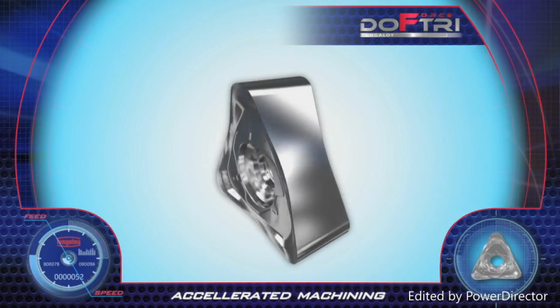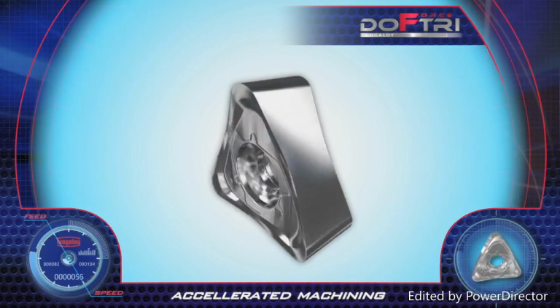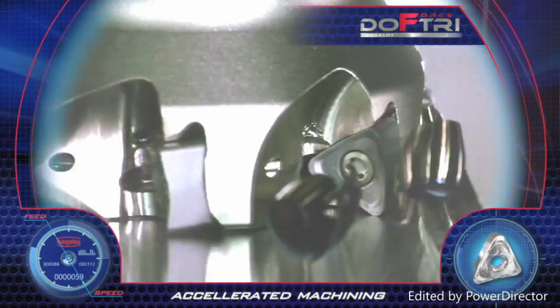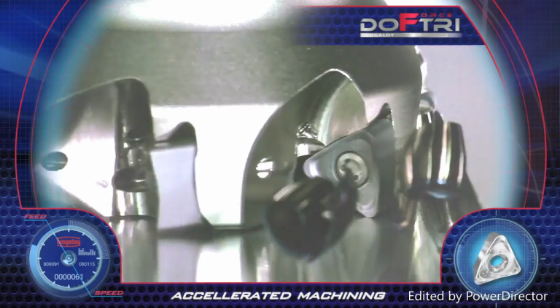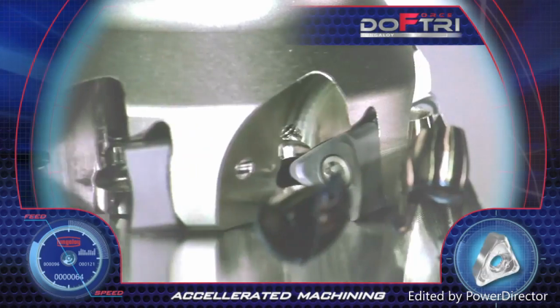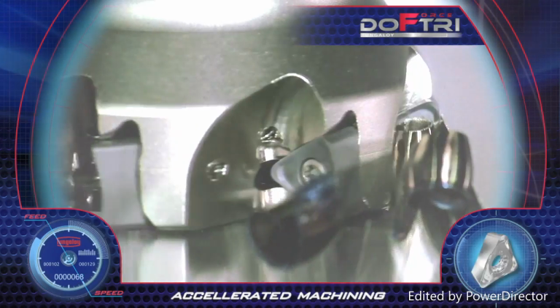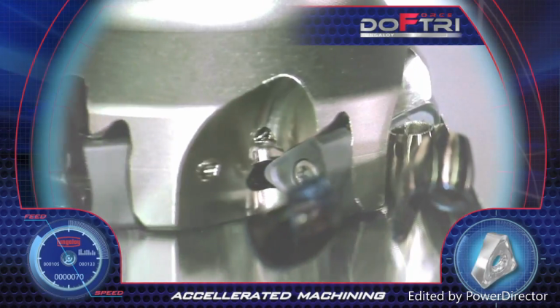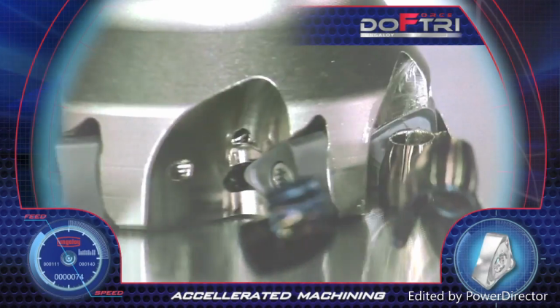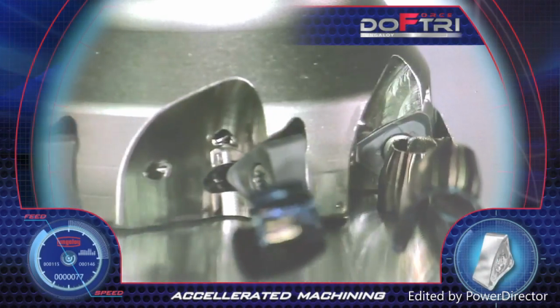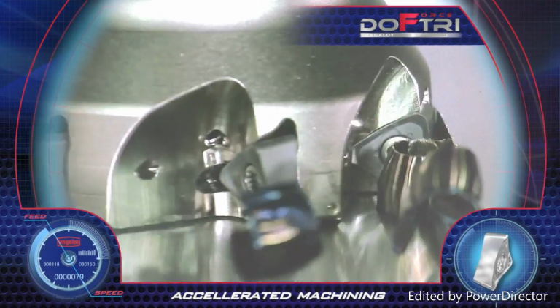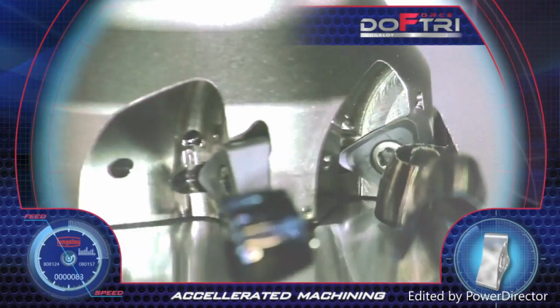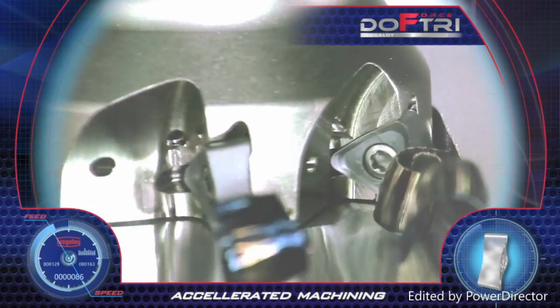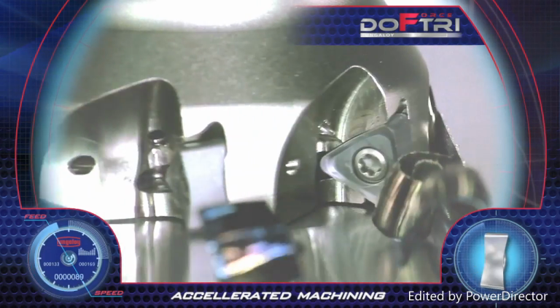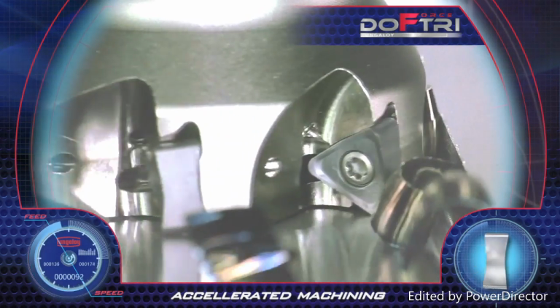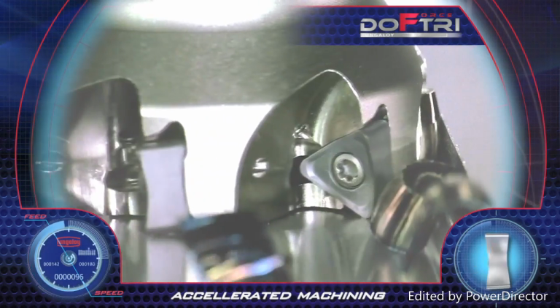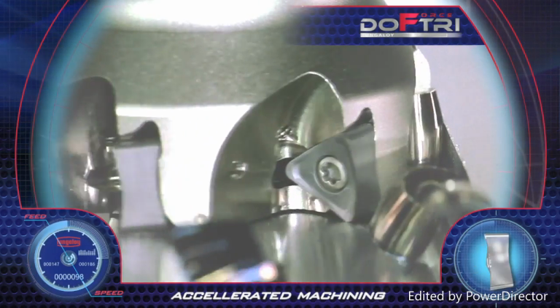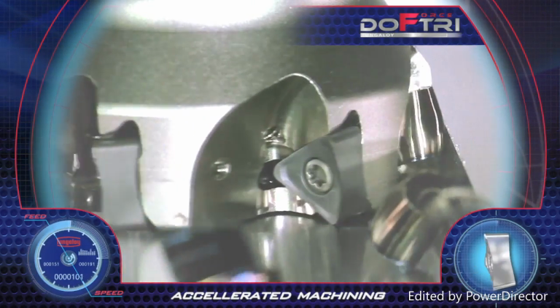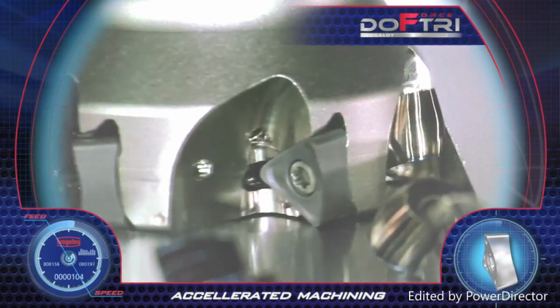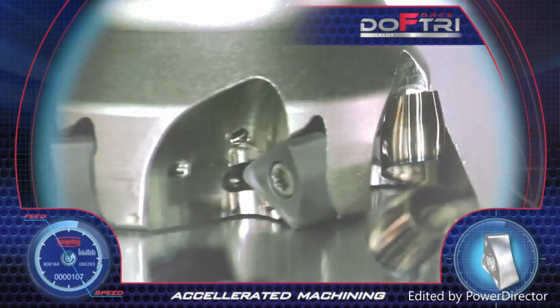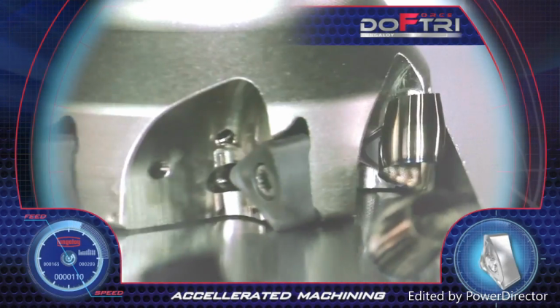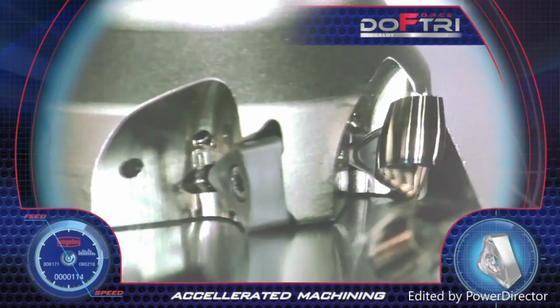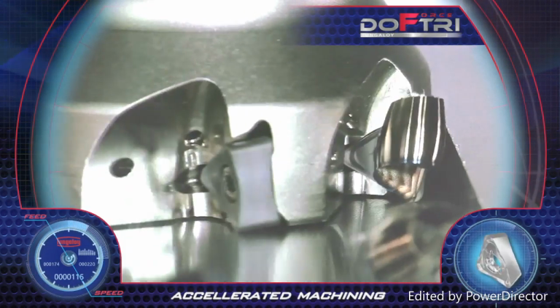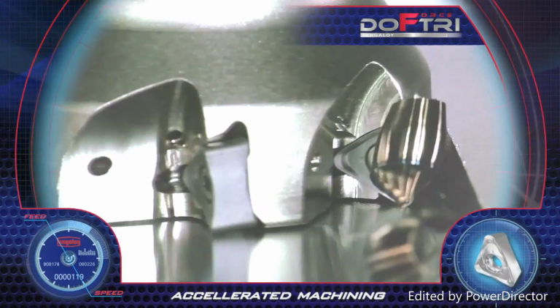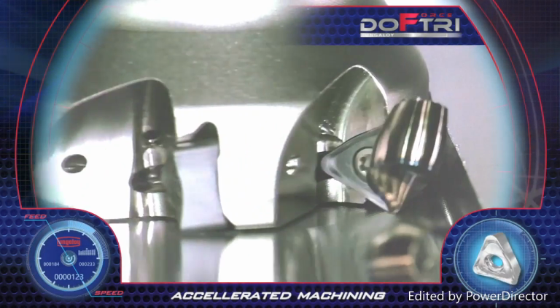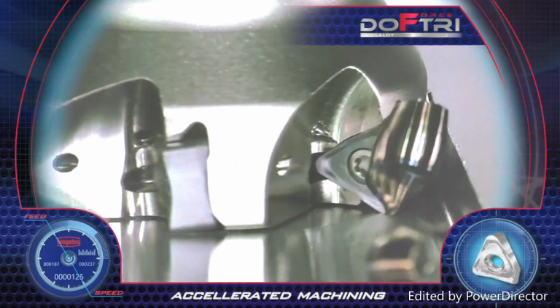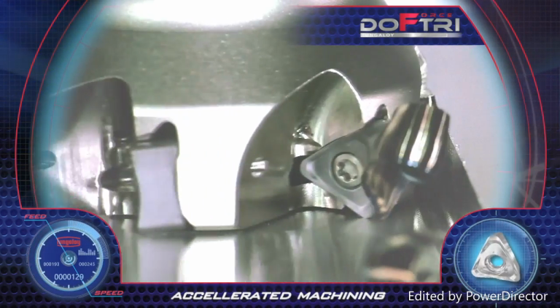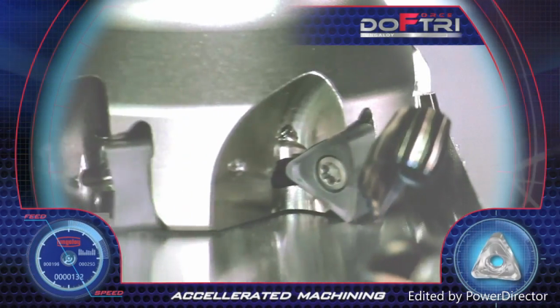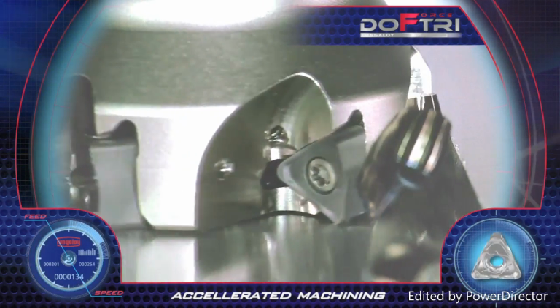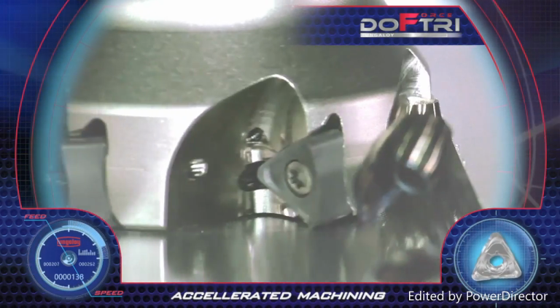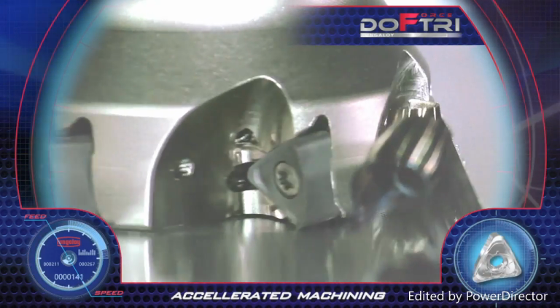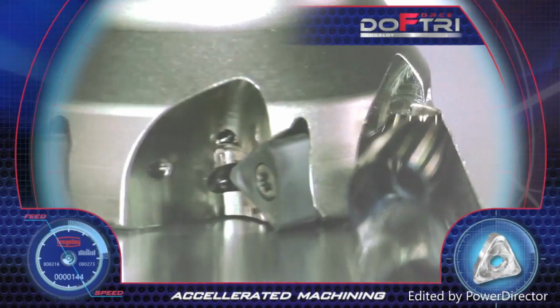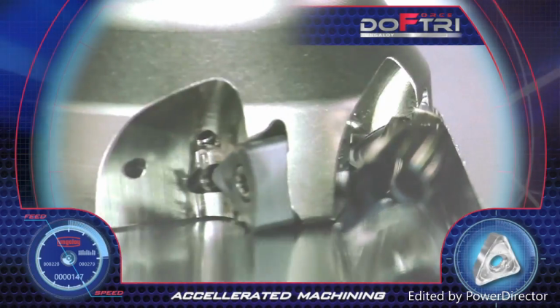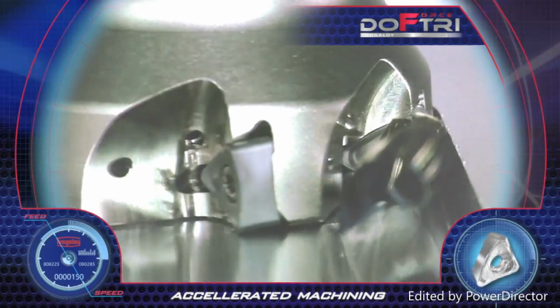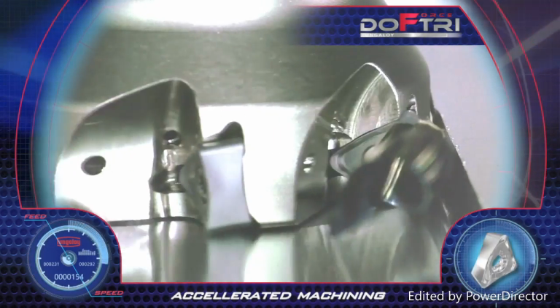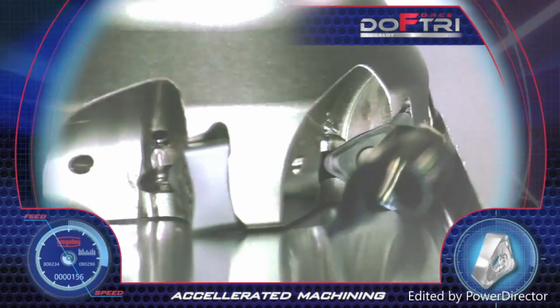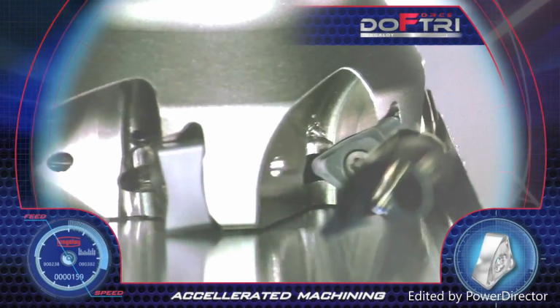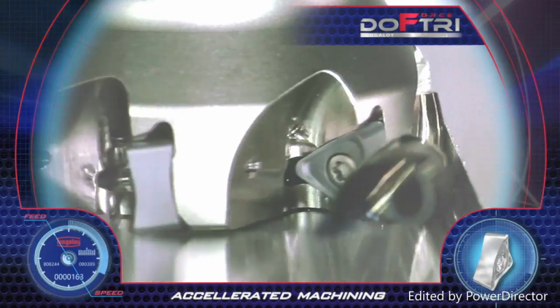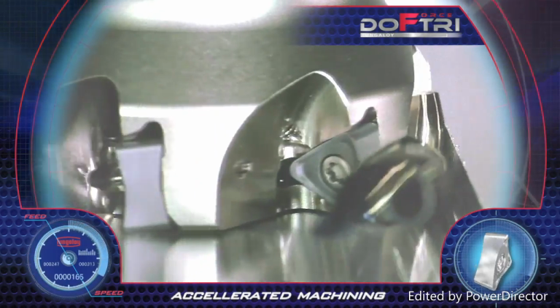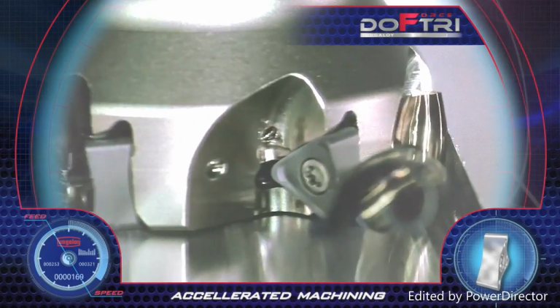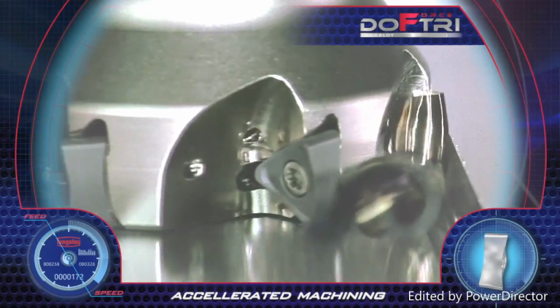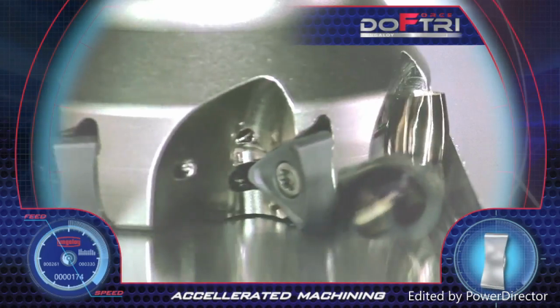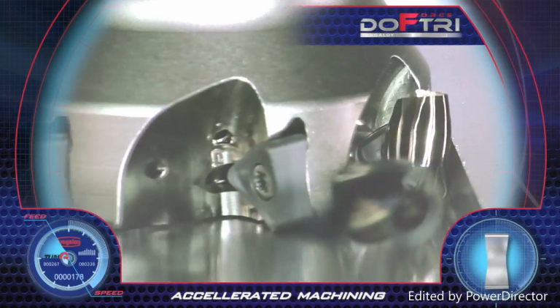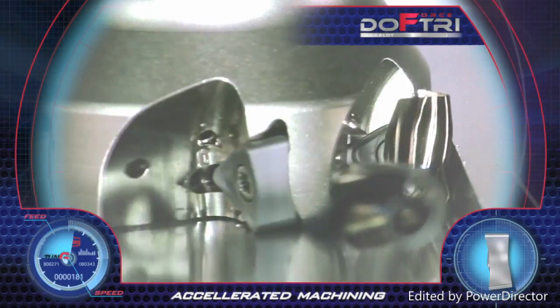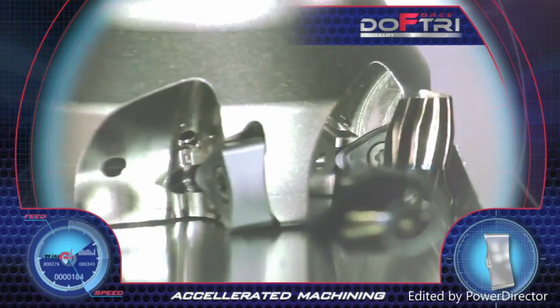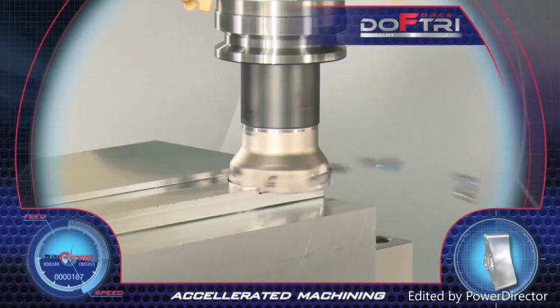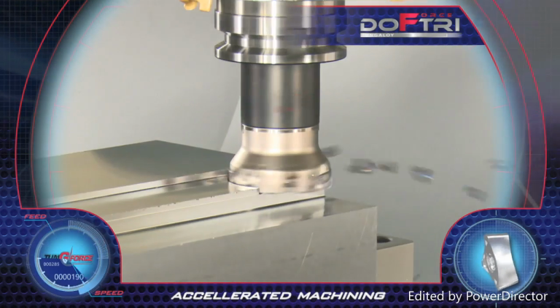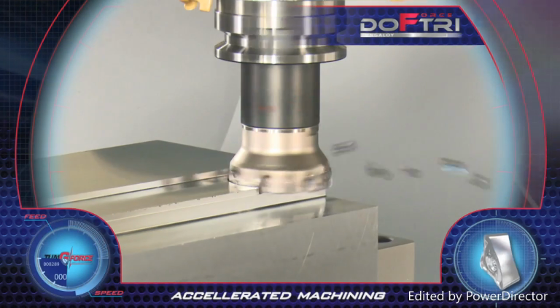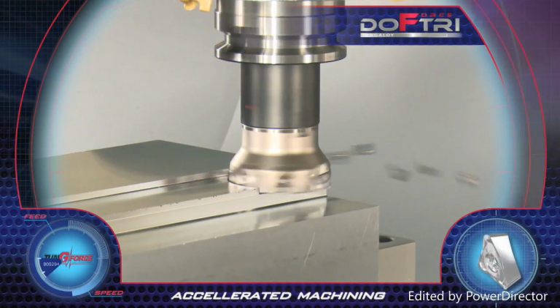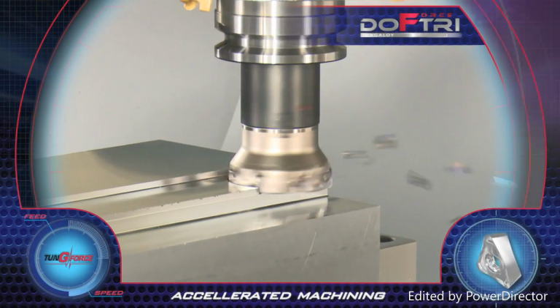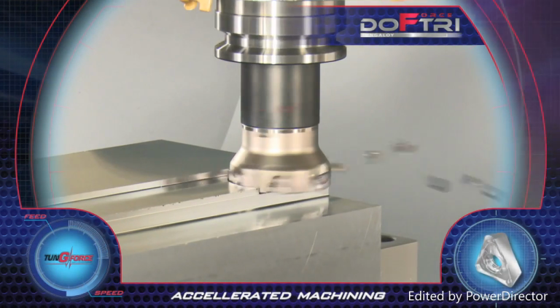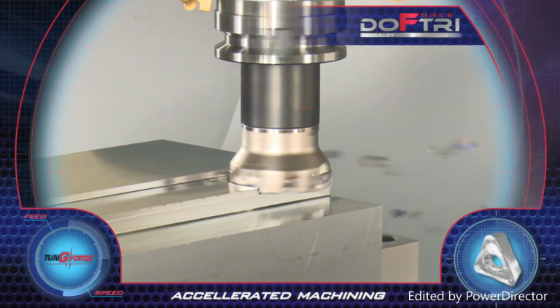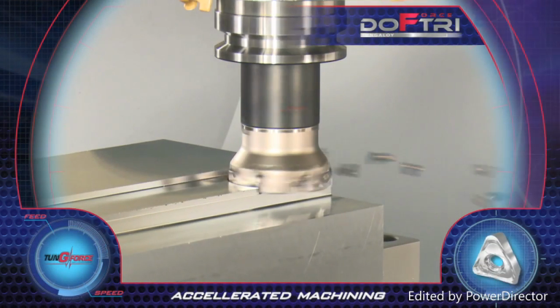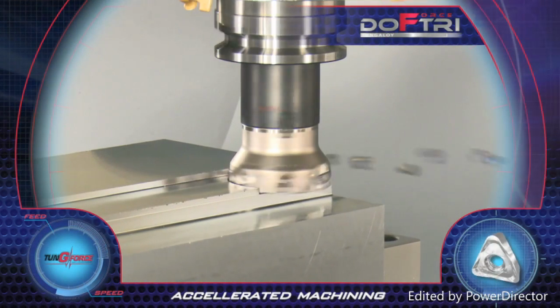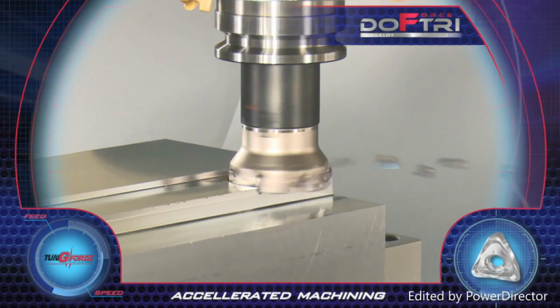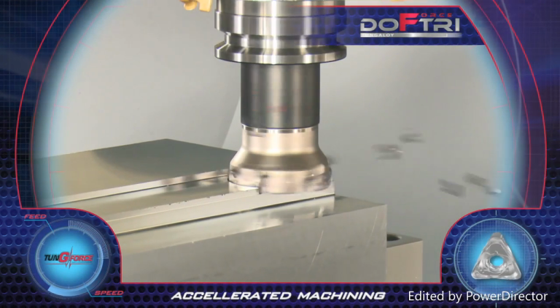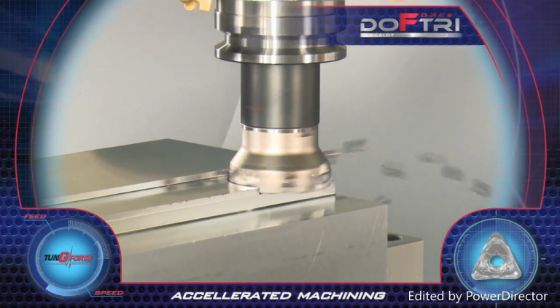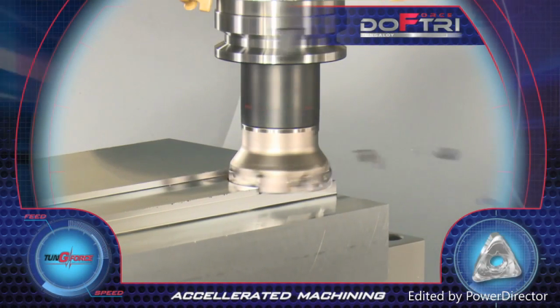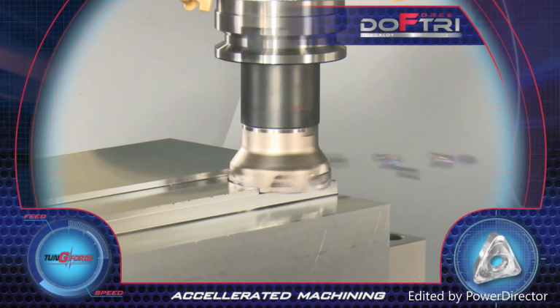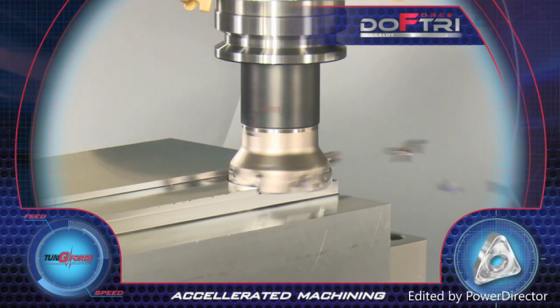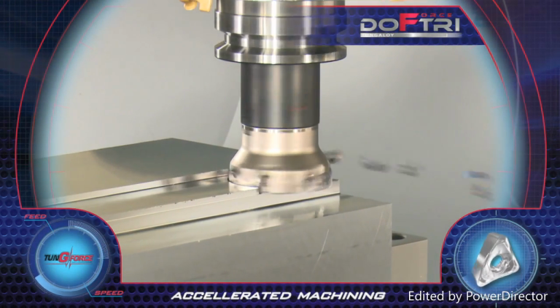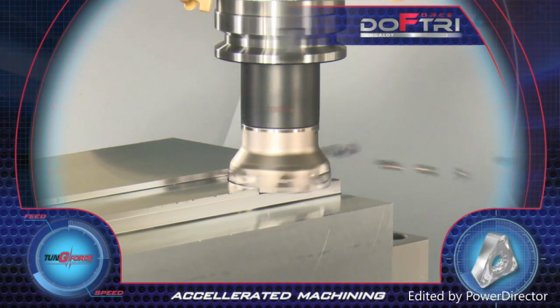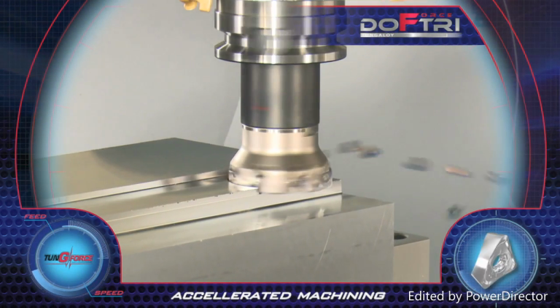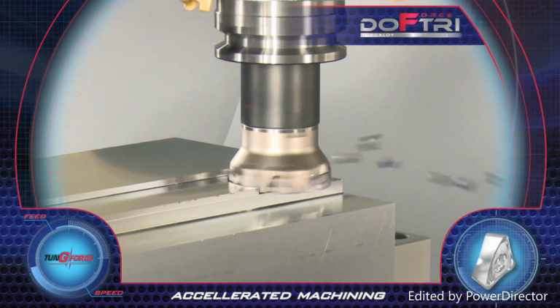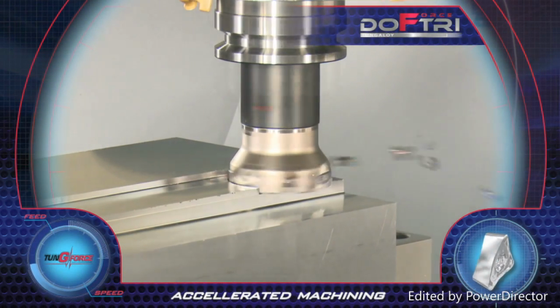The concave cutting edge geometry and the positive rake angle produces barrel-shaped chips that easily evacuate from the machined areas.